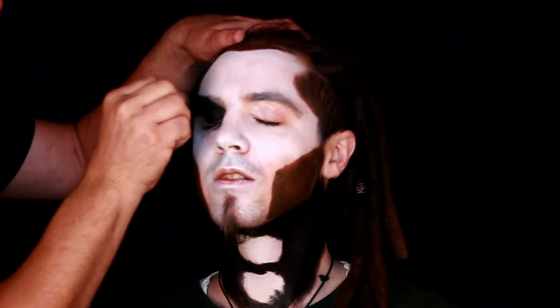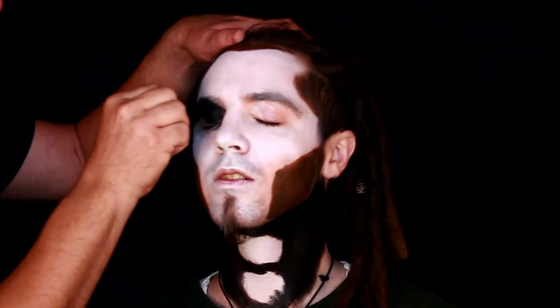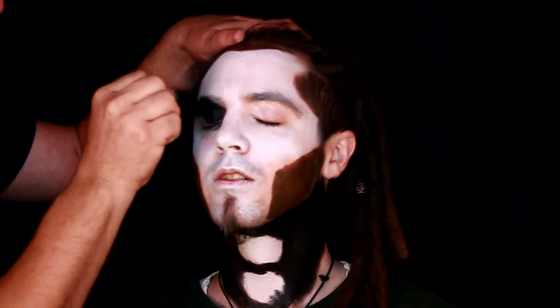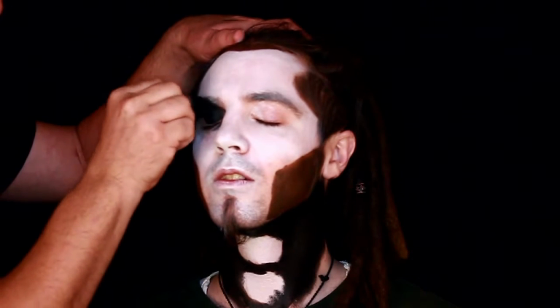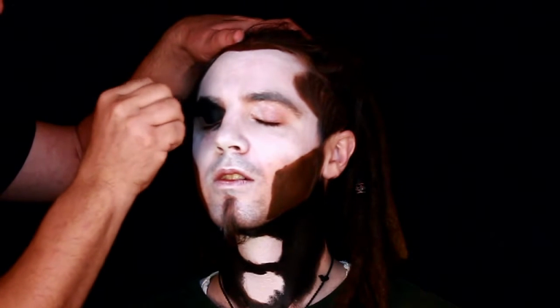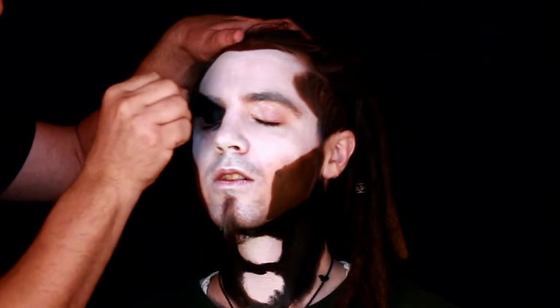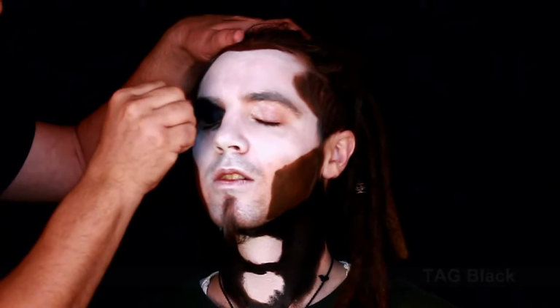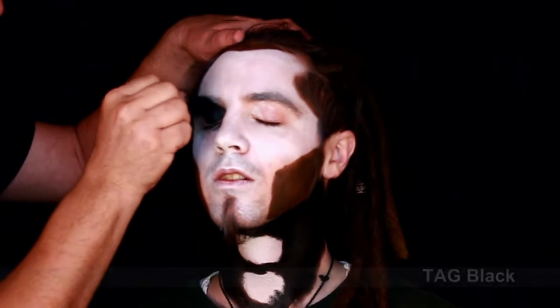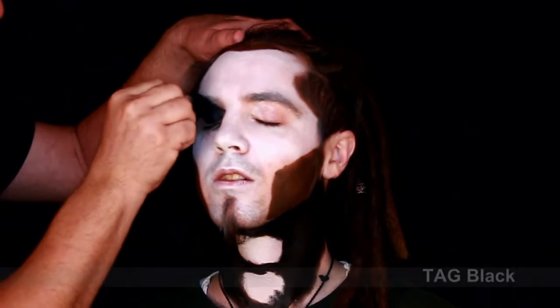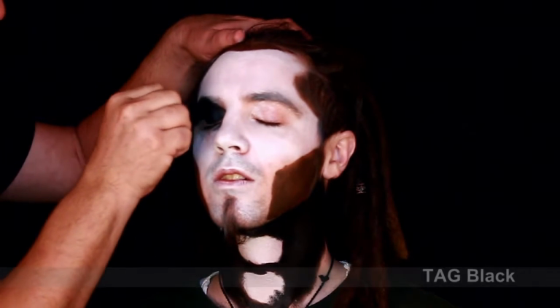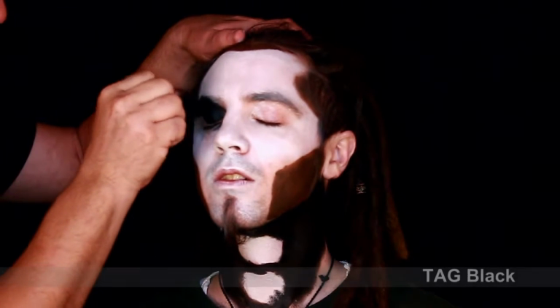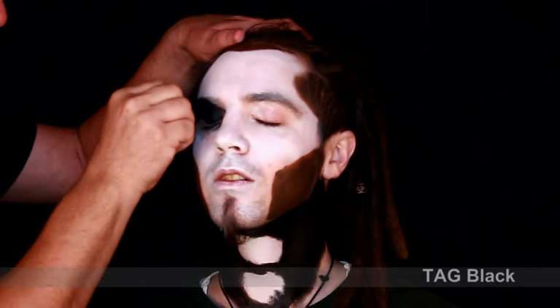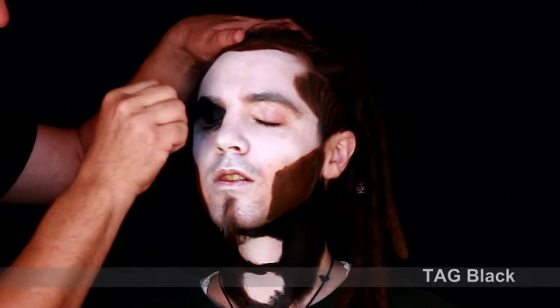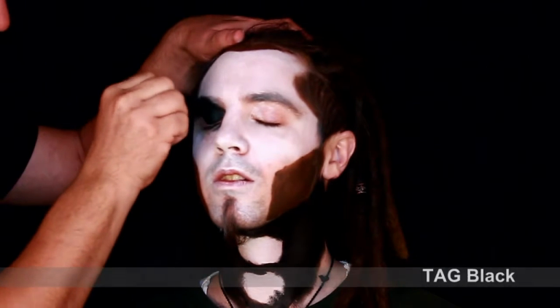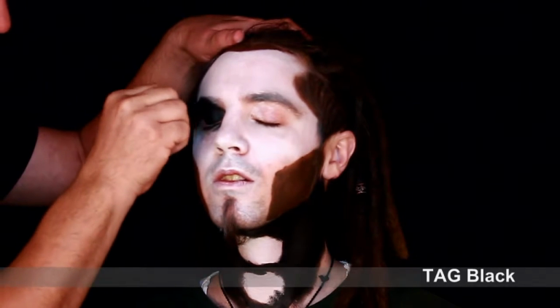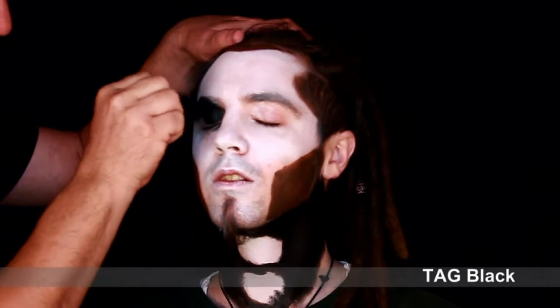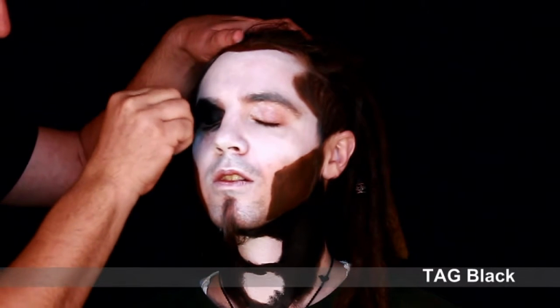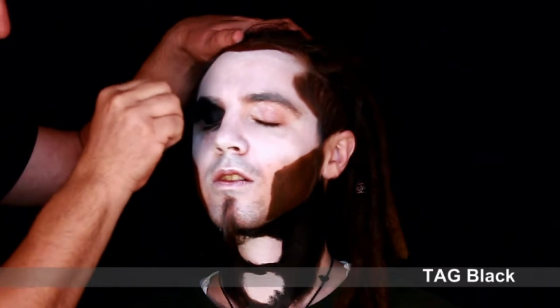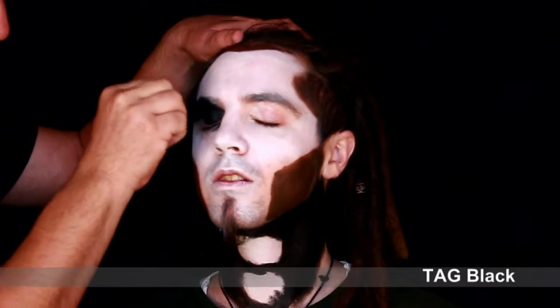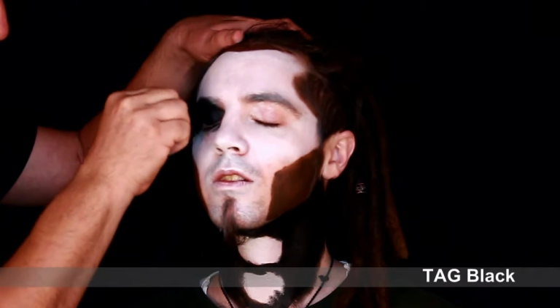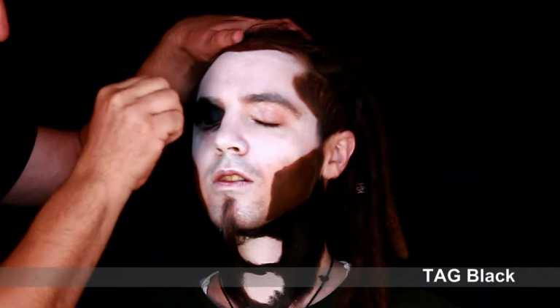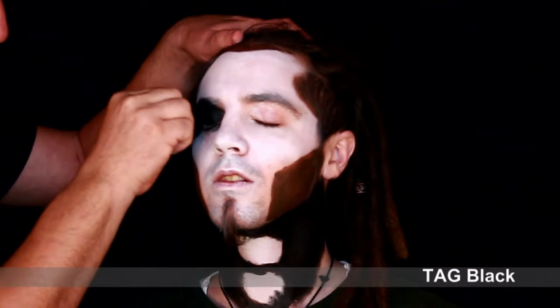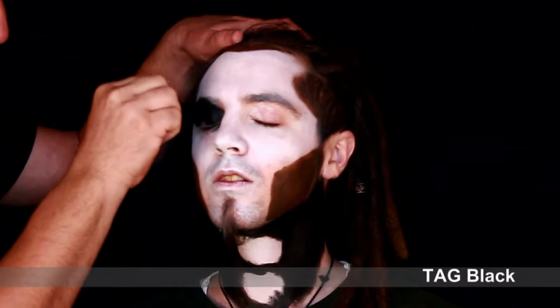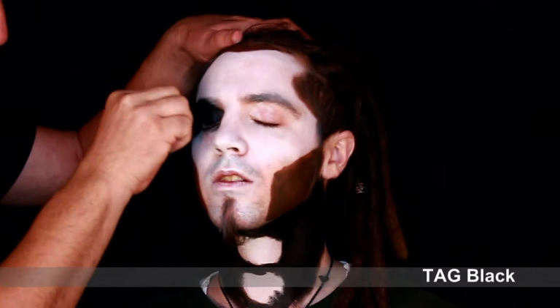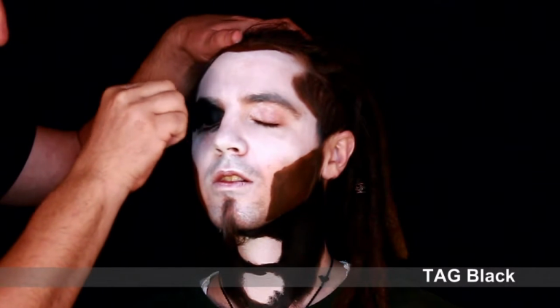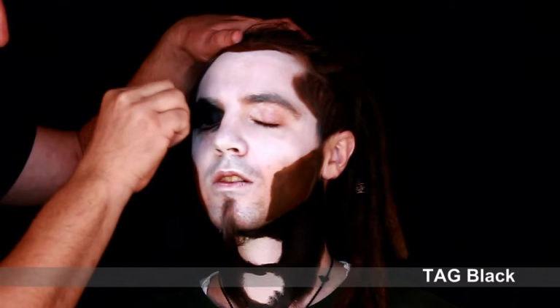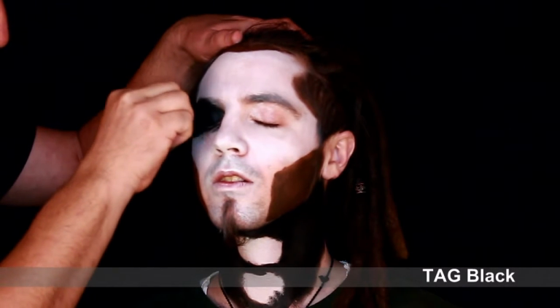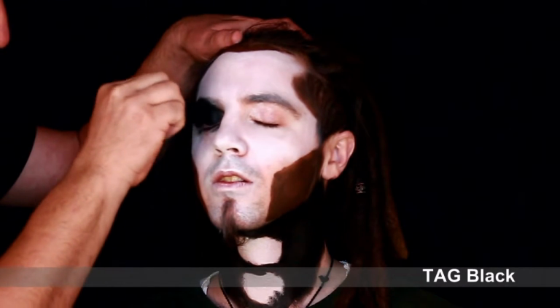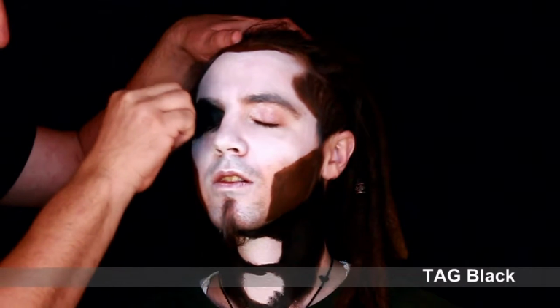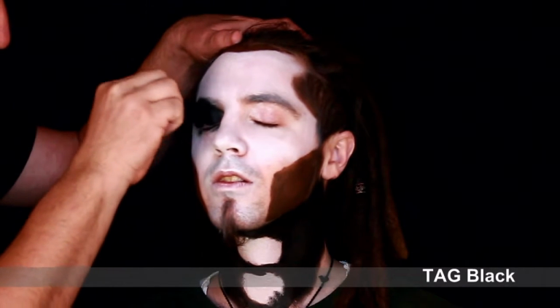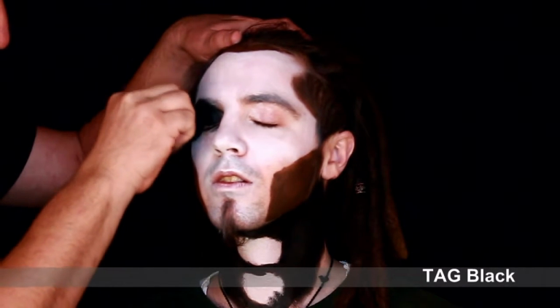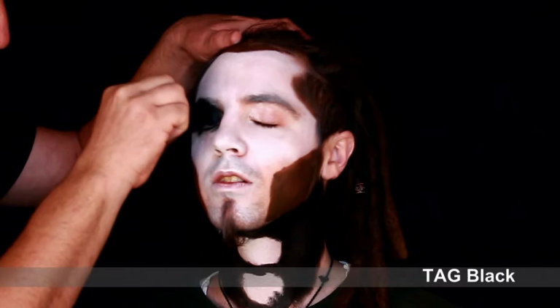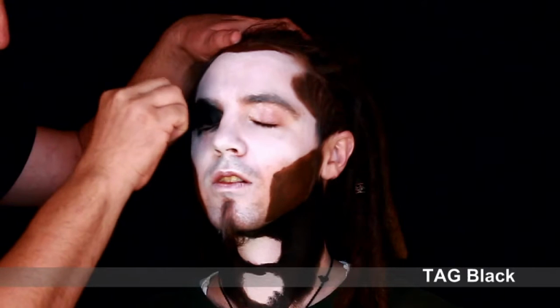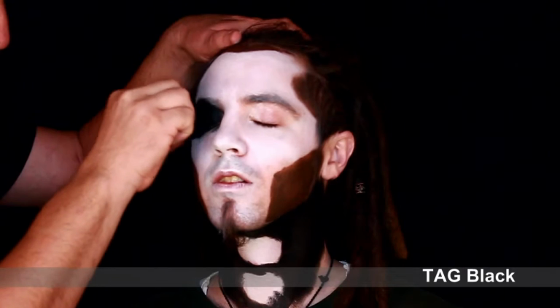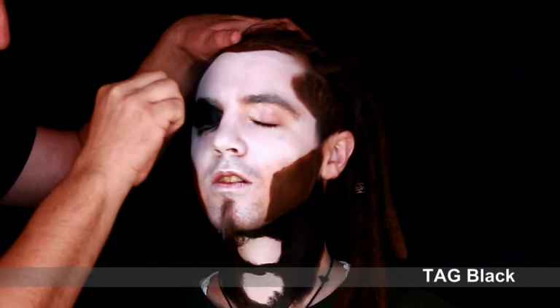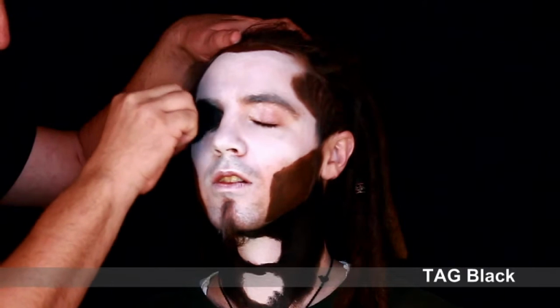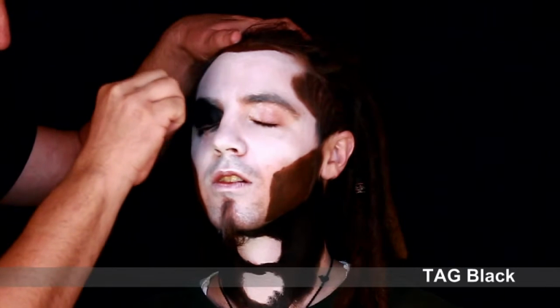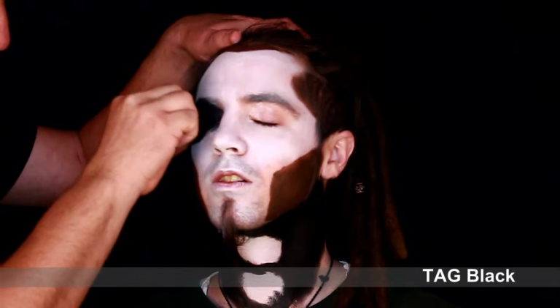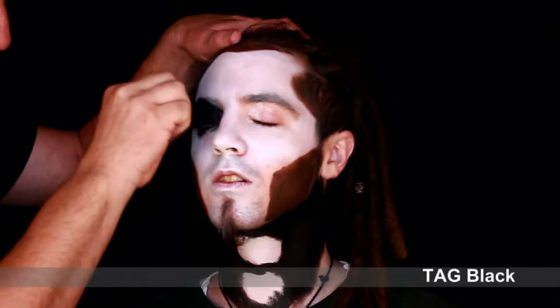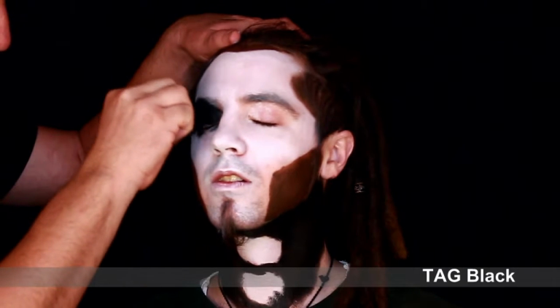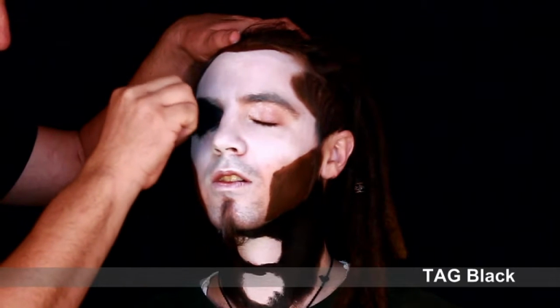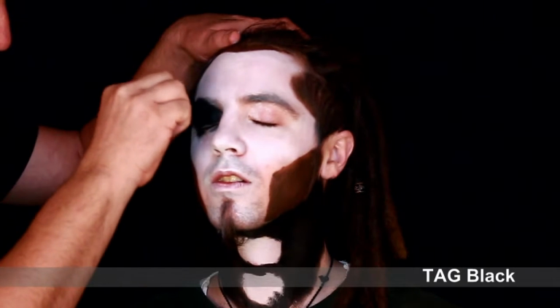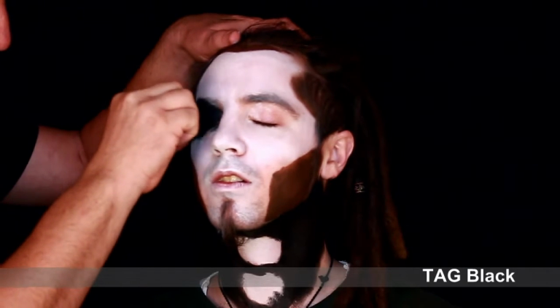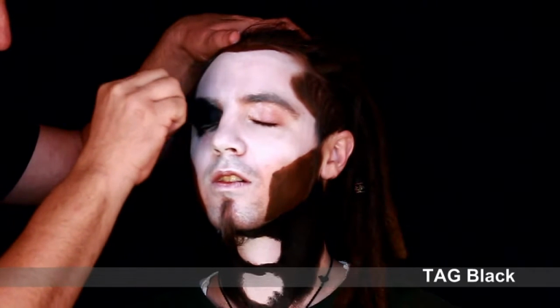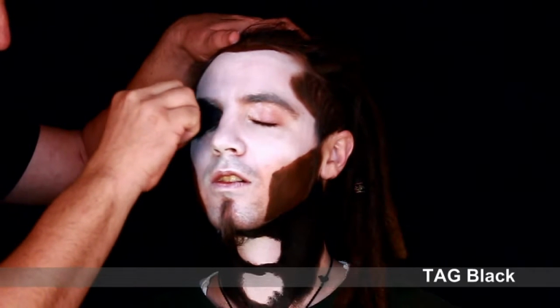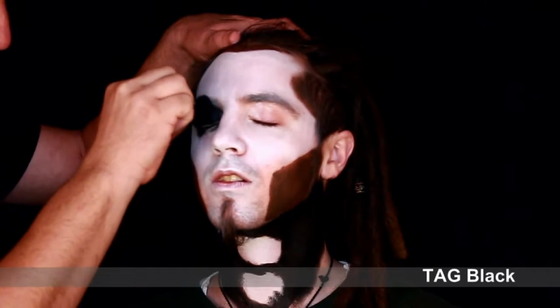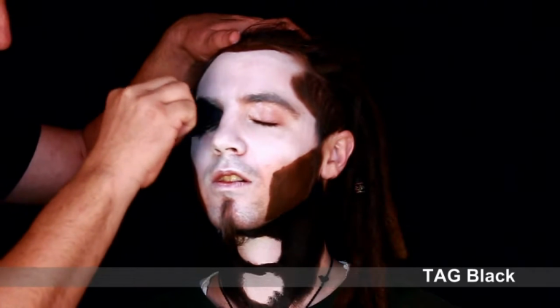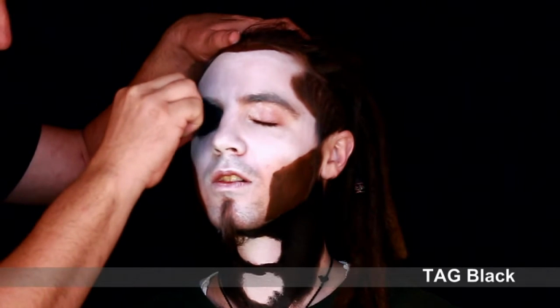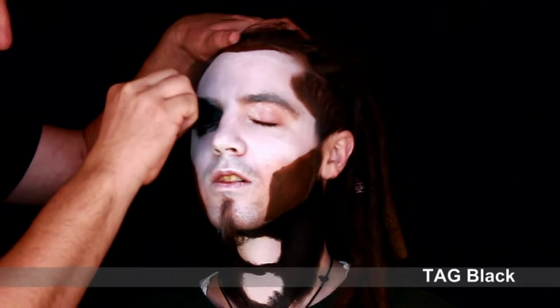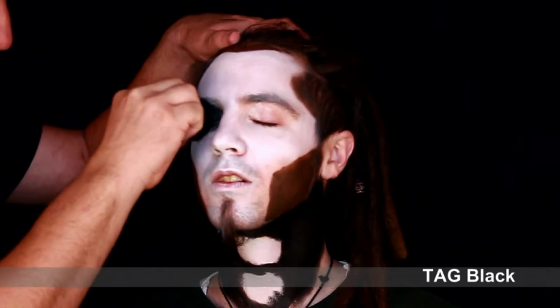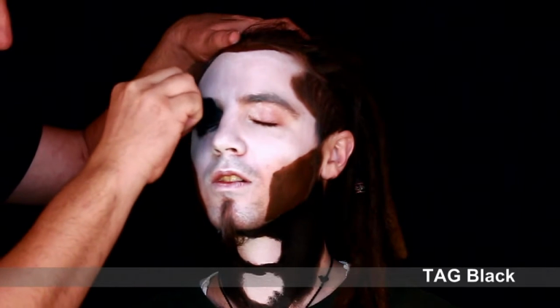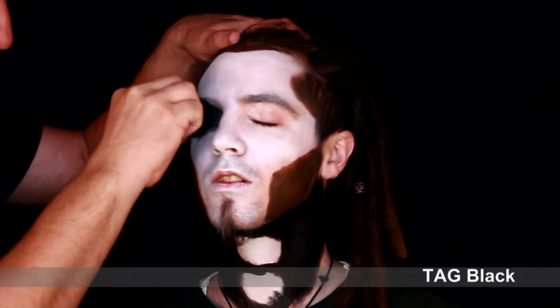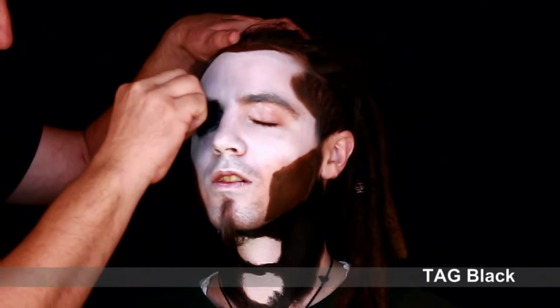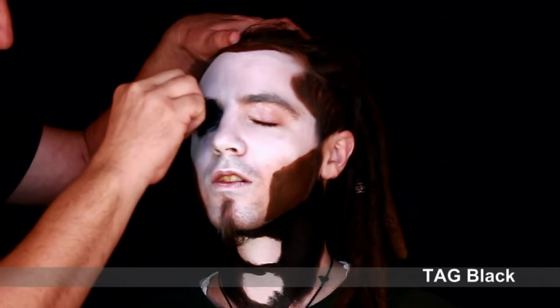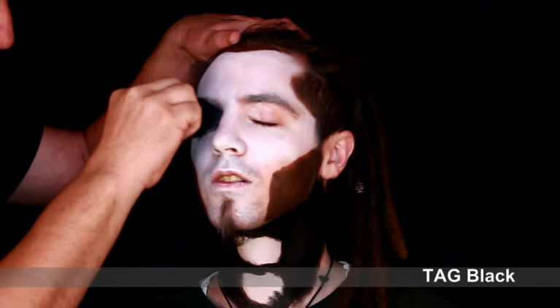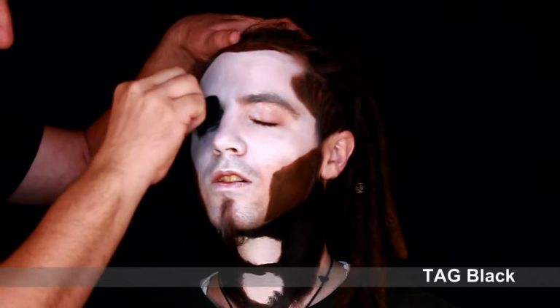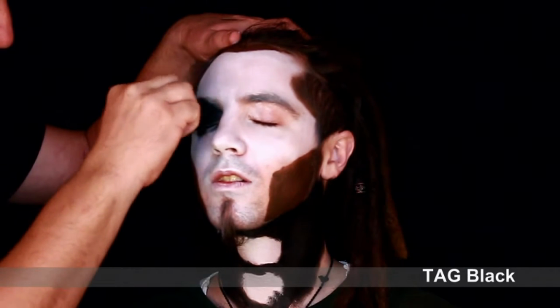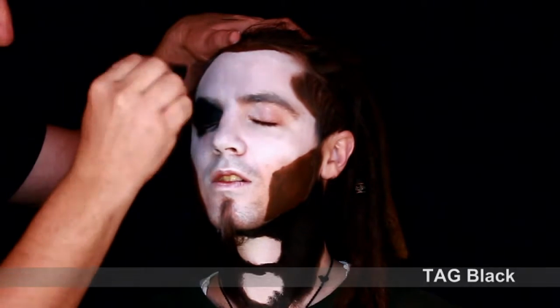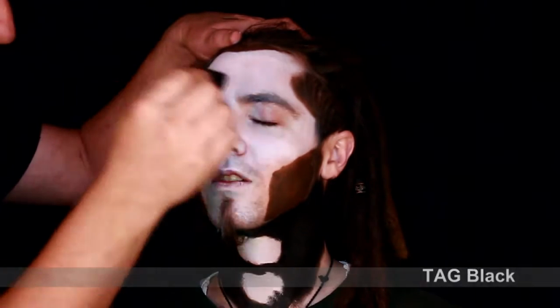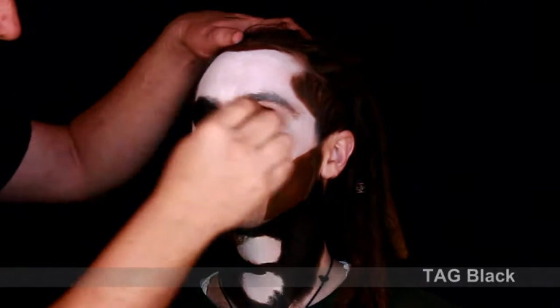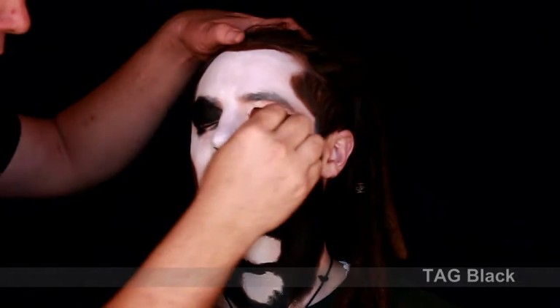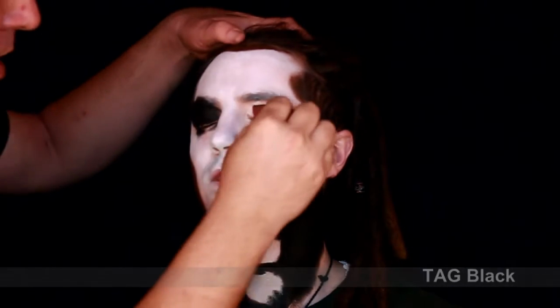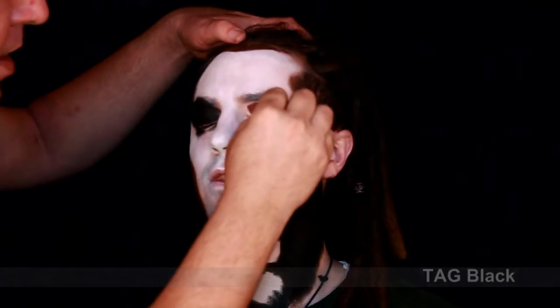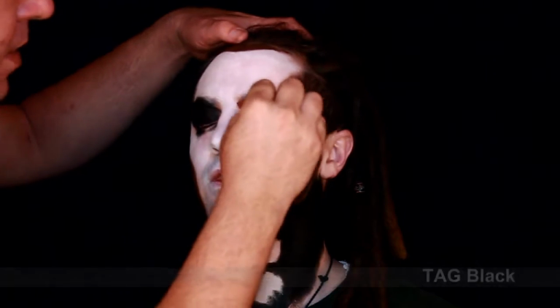Now I'm taking the black and I'm smearing it into the eyes just to give it a base color right up first.